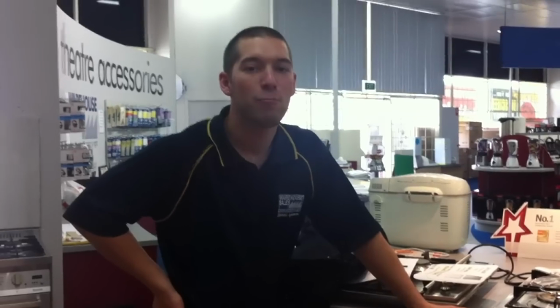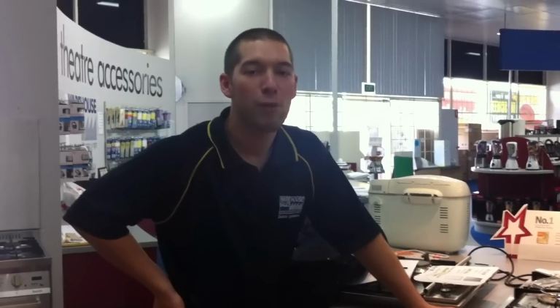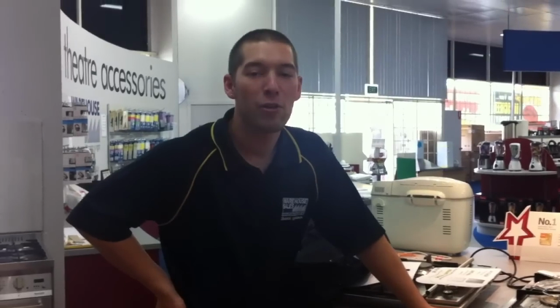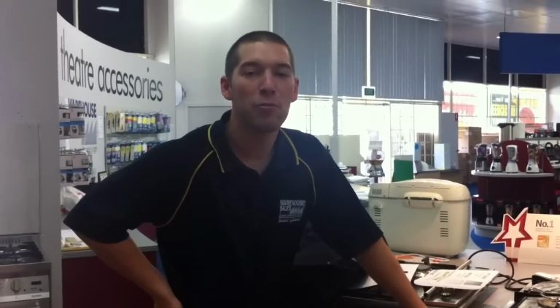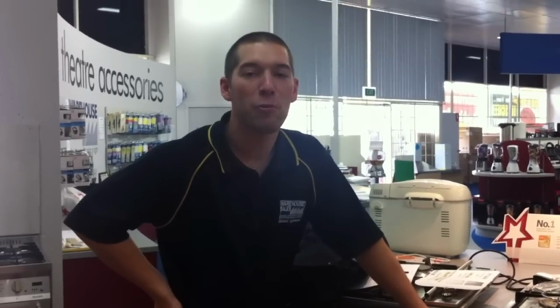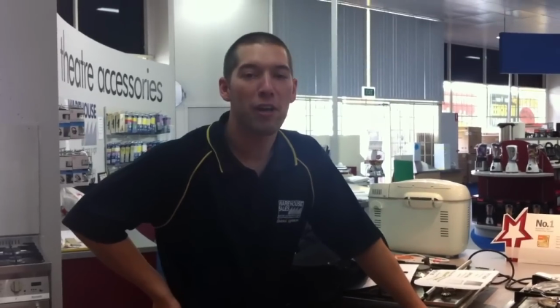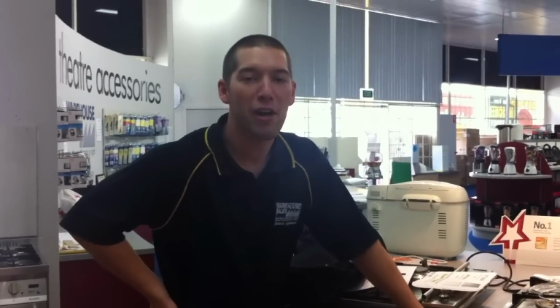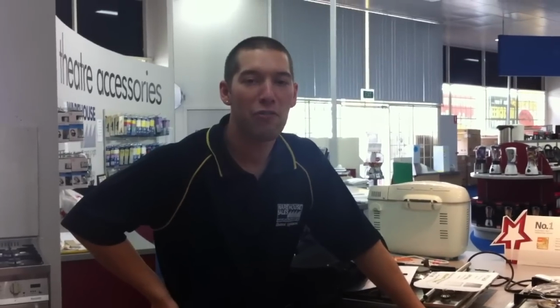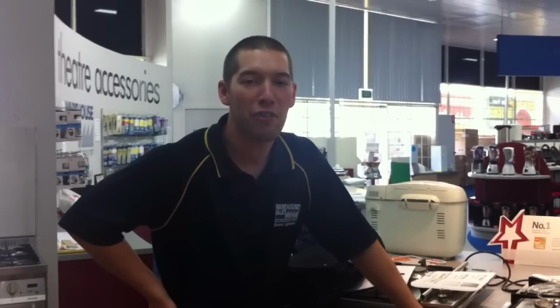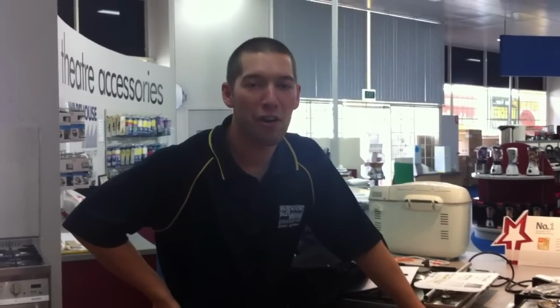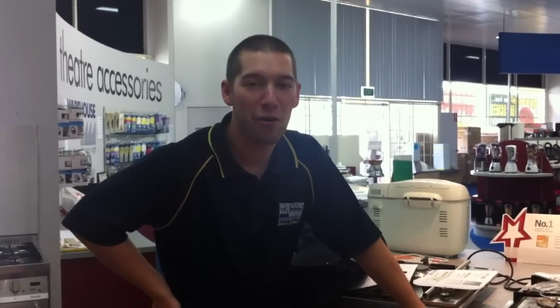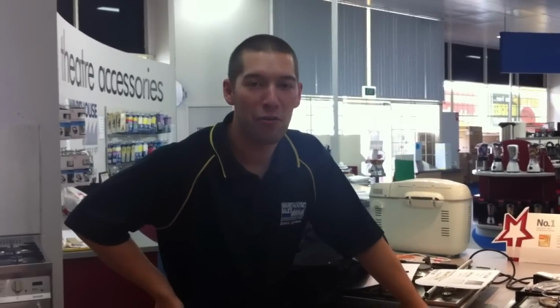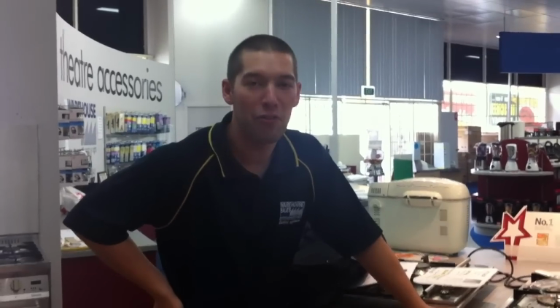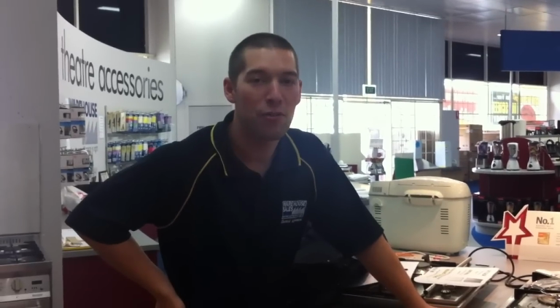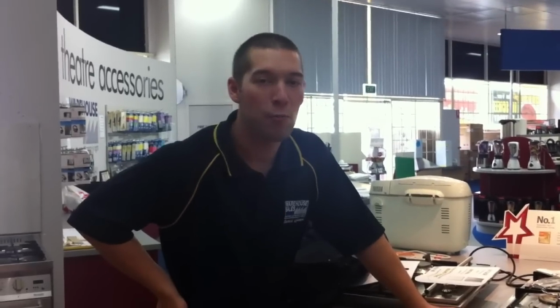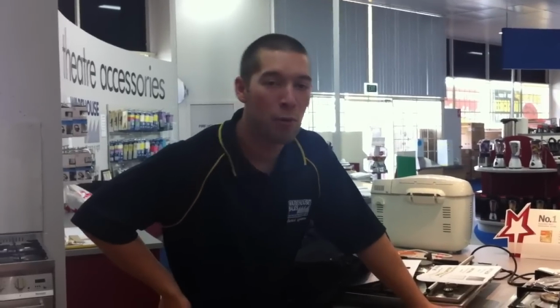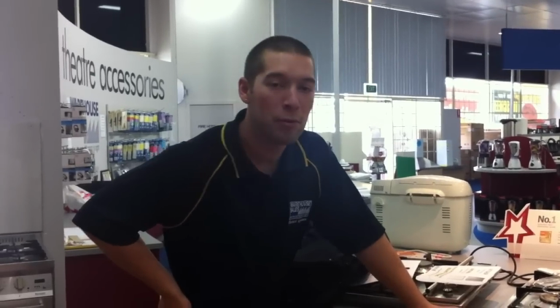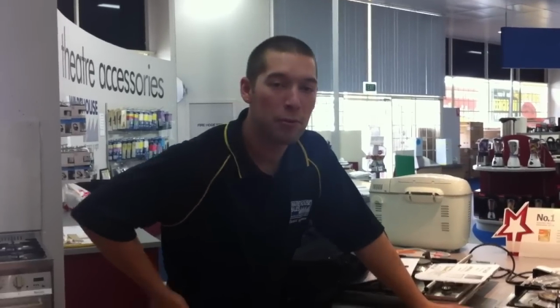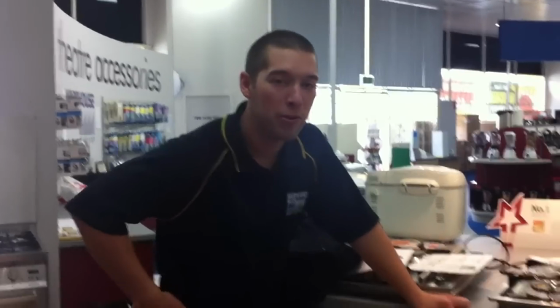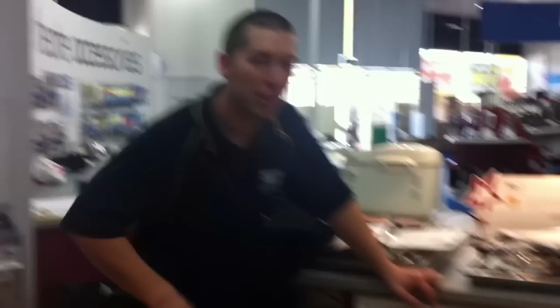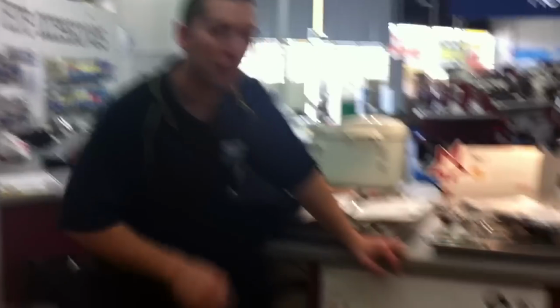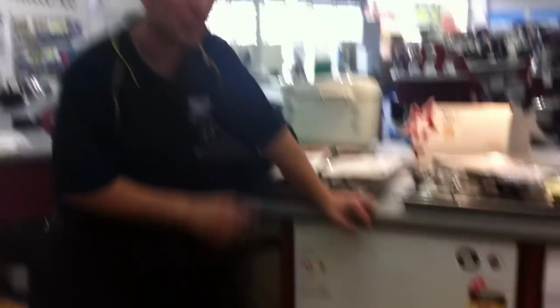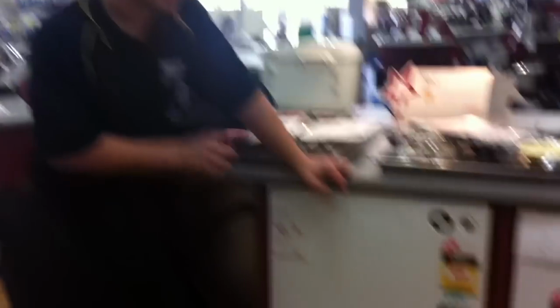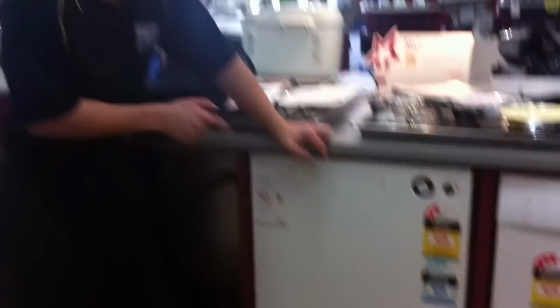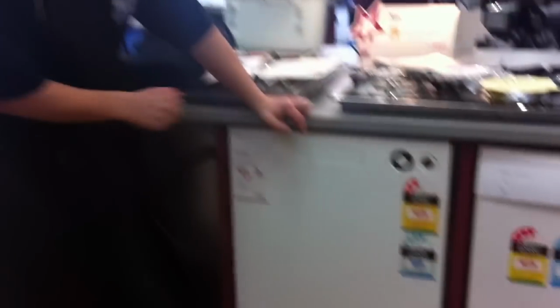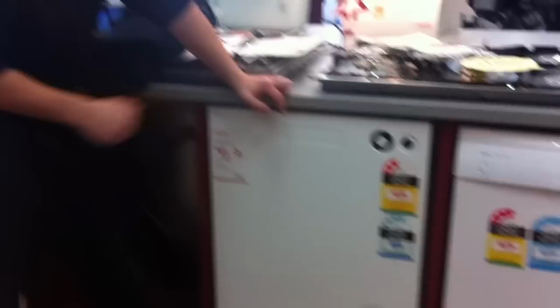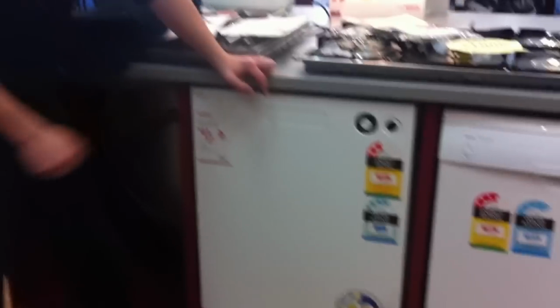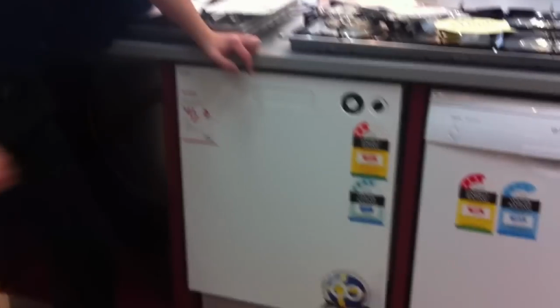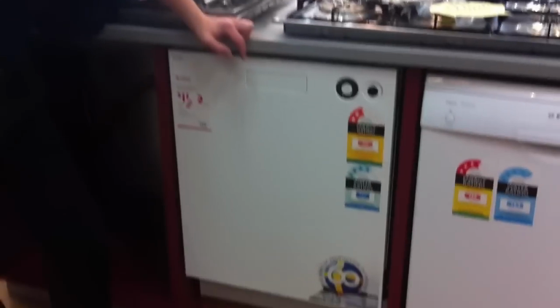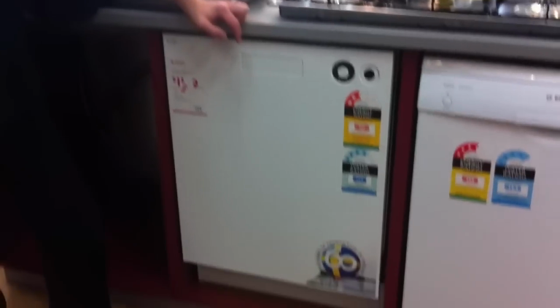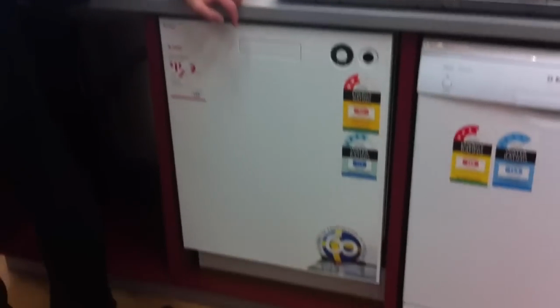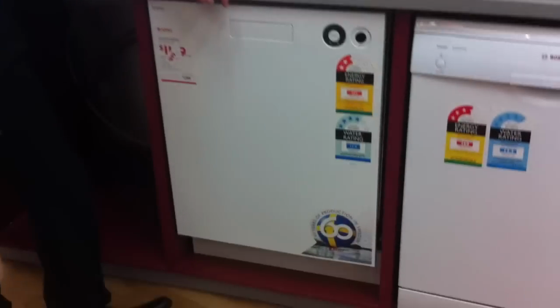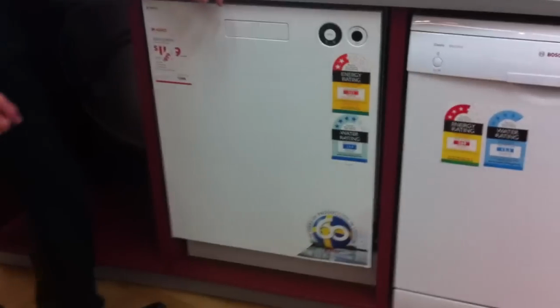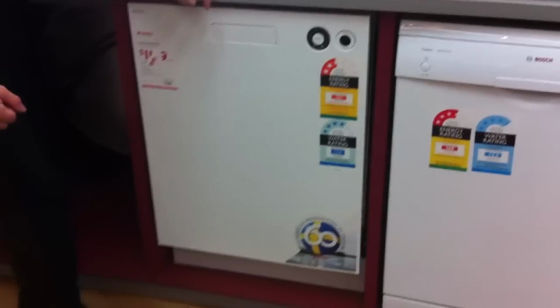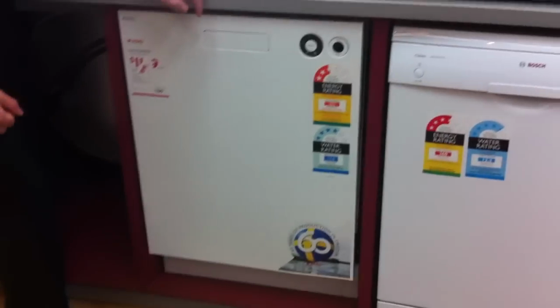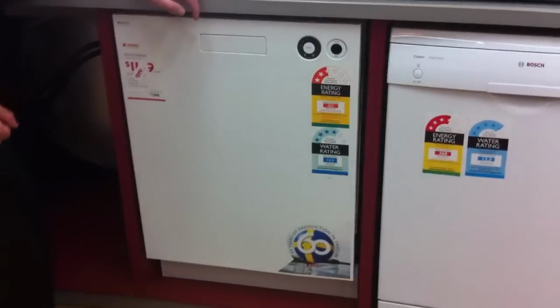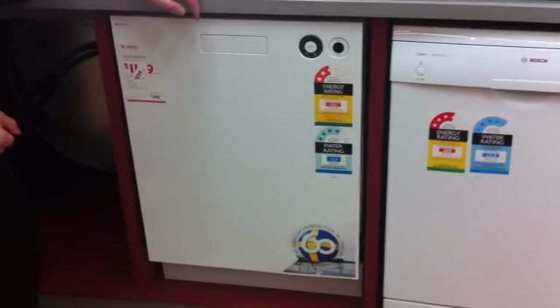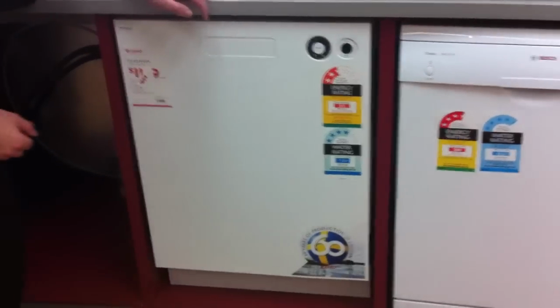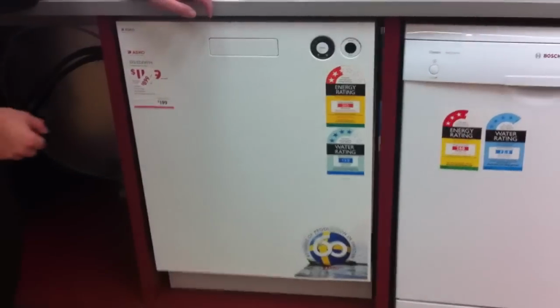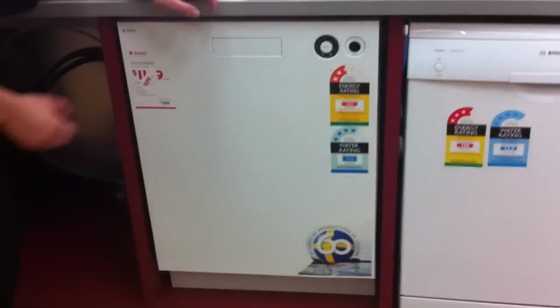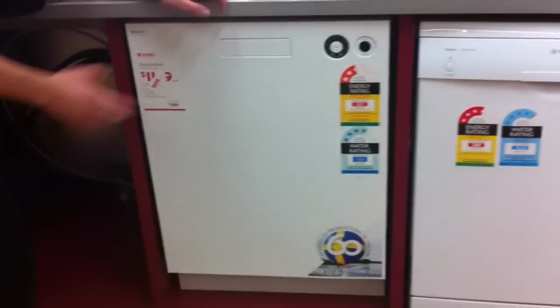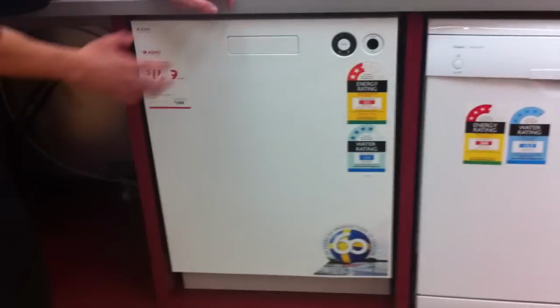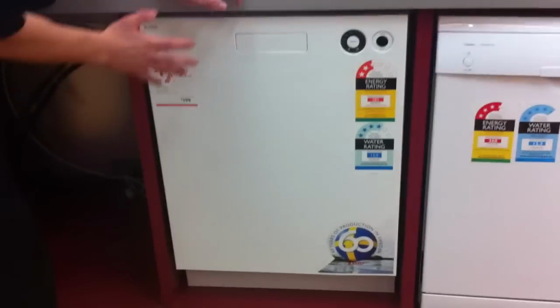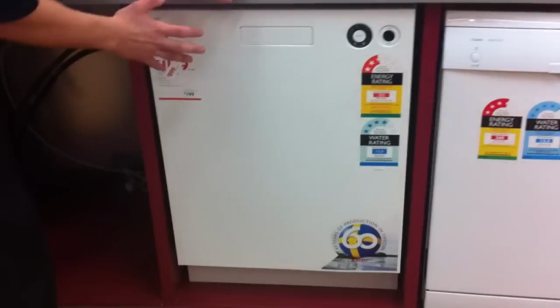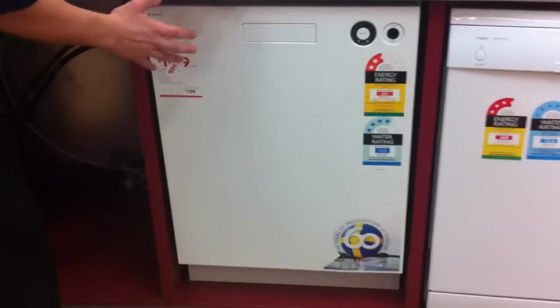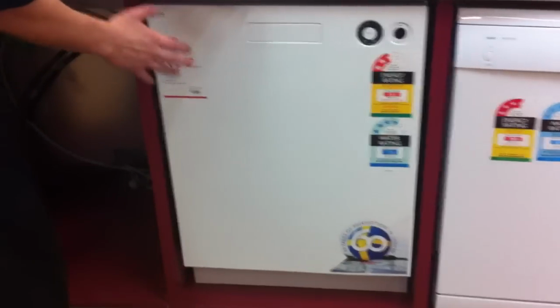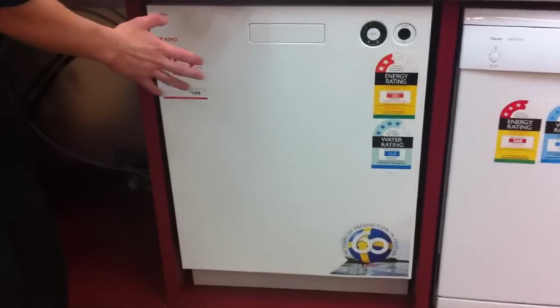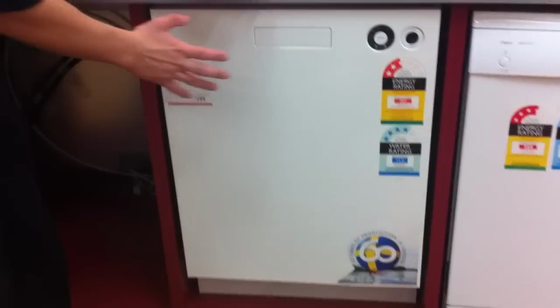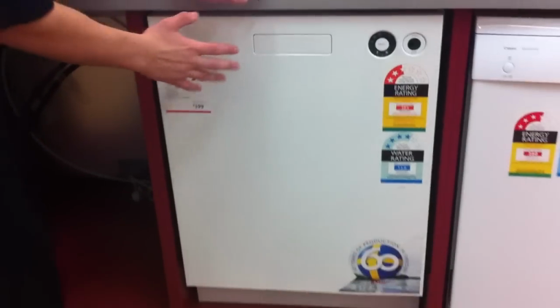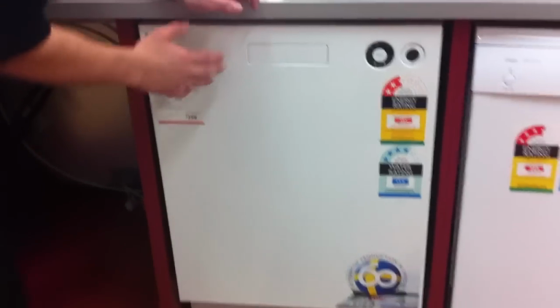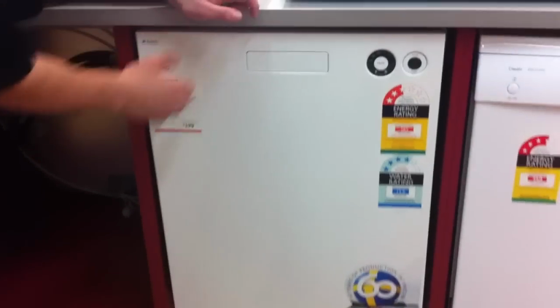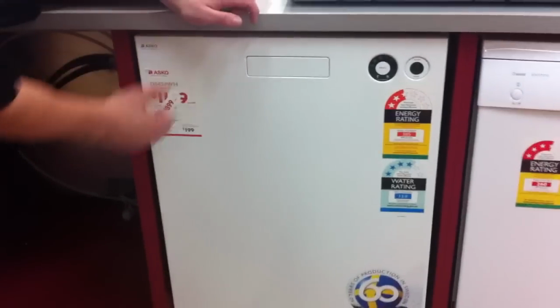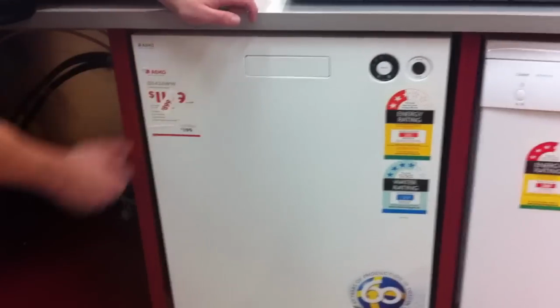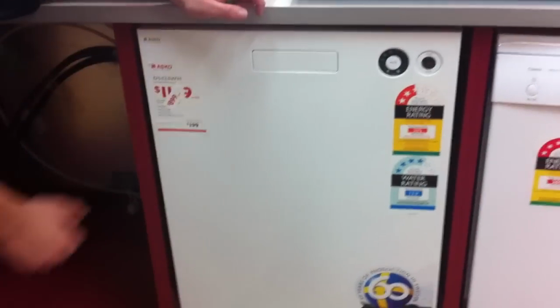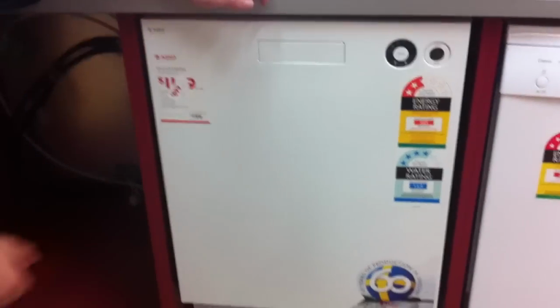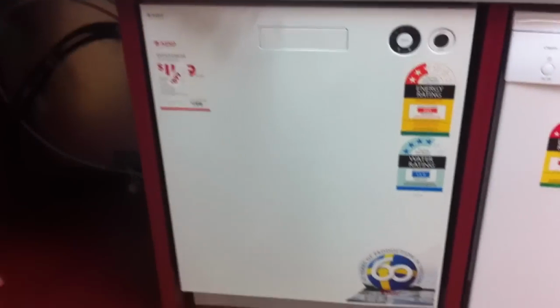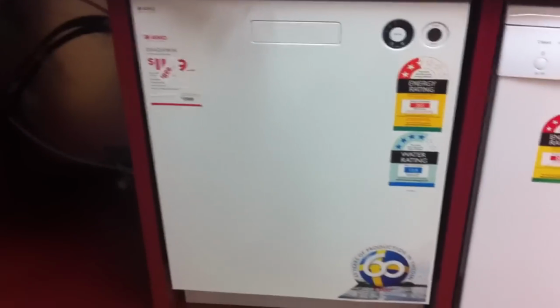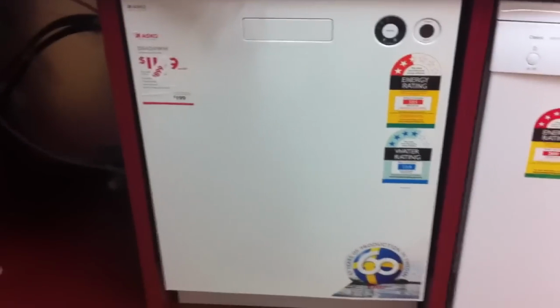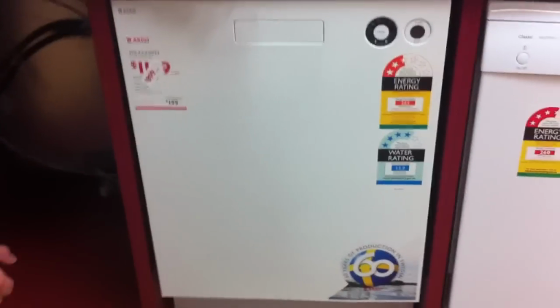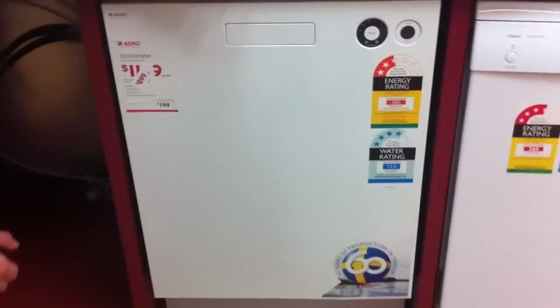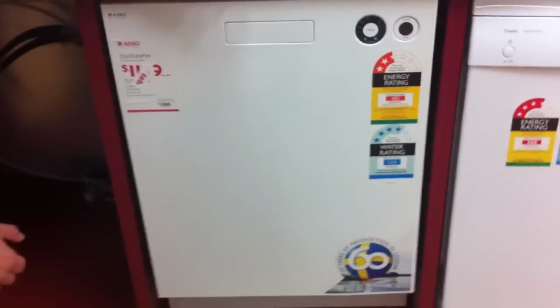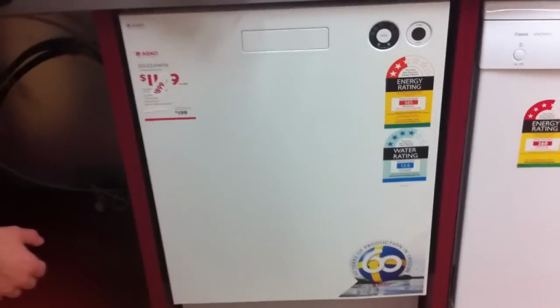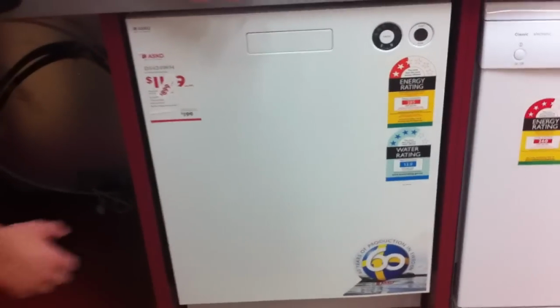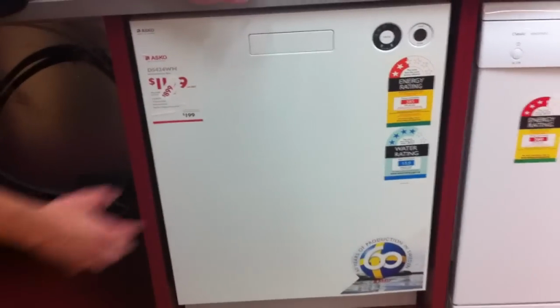Welcome to Warehouse Sales. At the moment we're looking at the ASCO 5424 dishwasher. It comes in a white and a stainless steel.